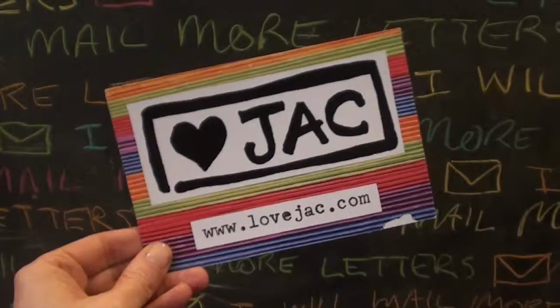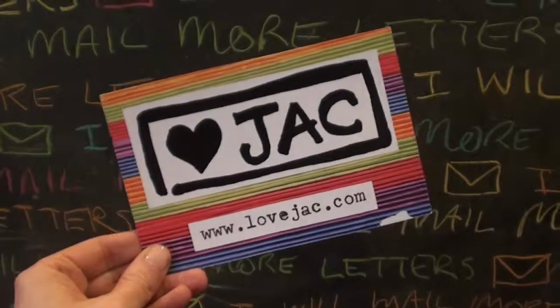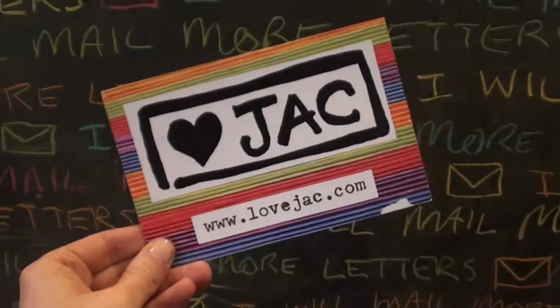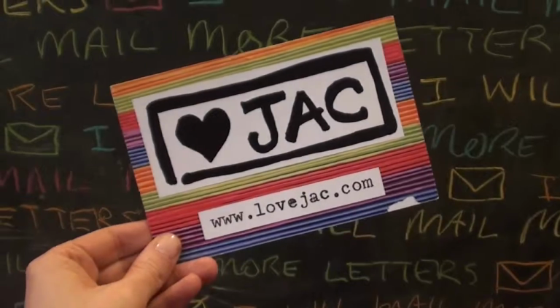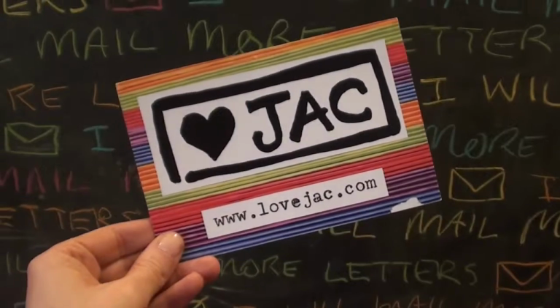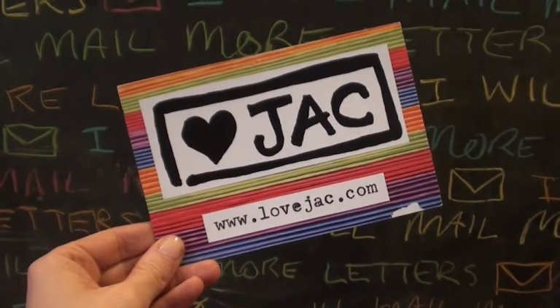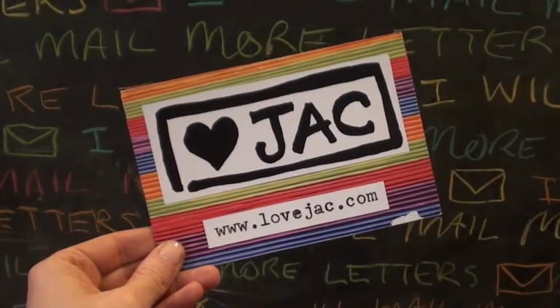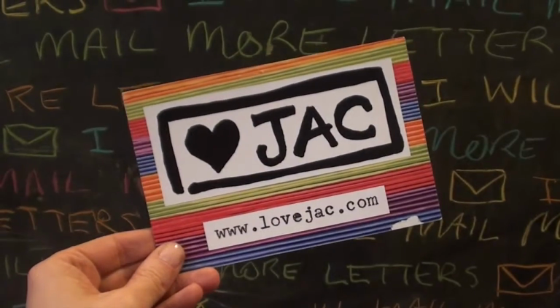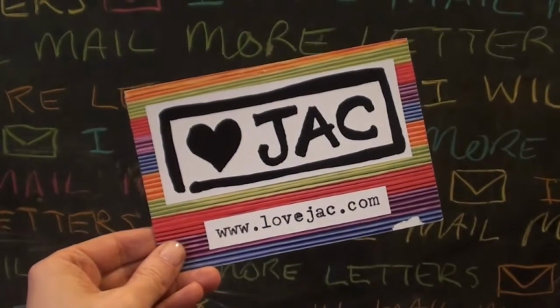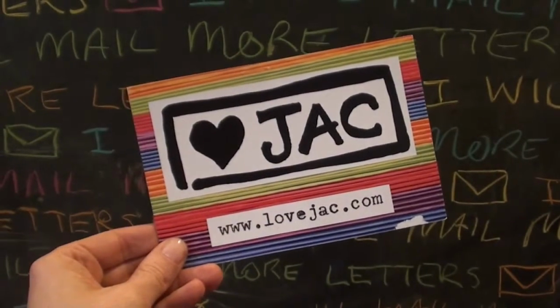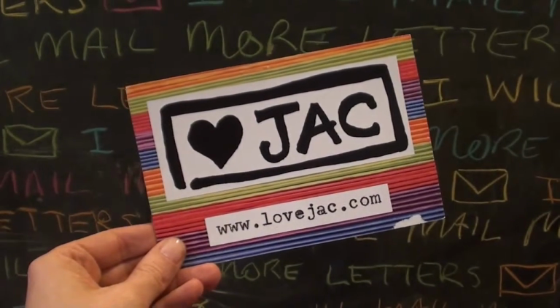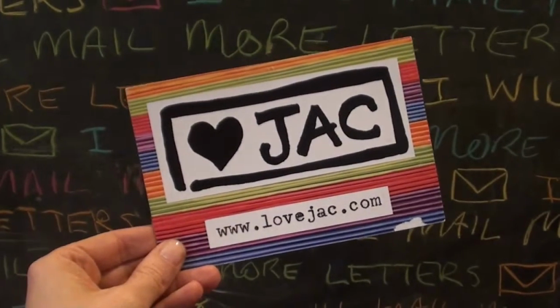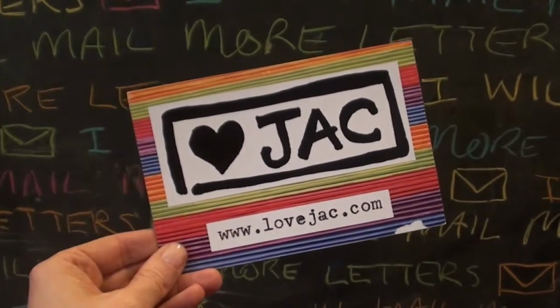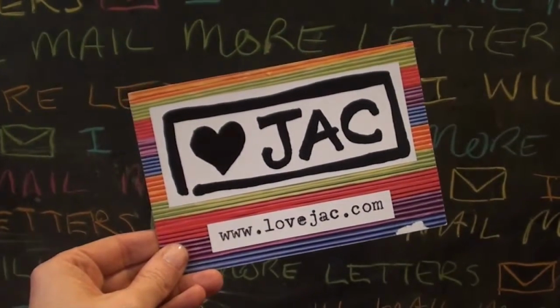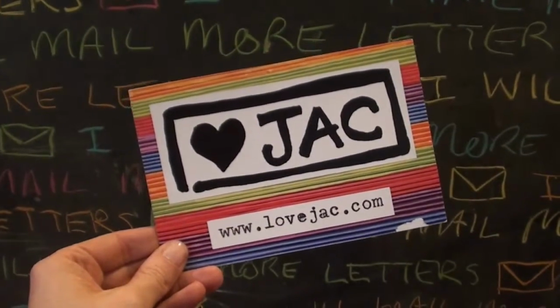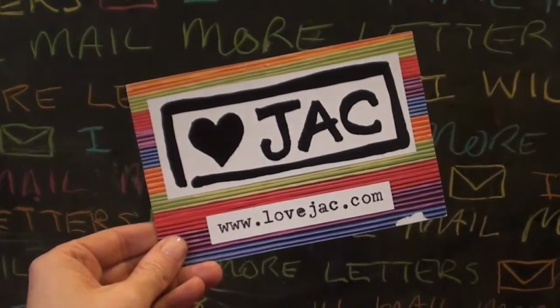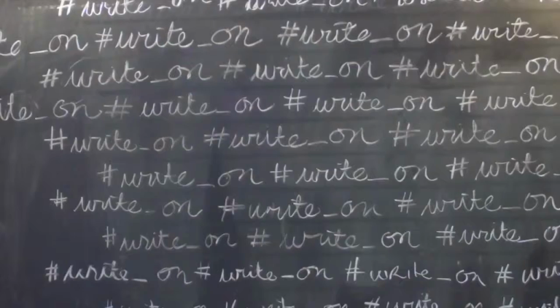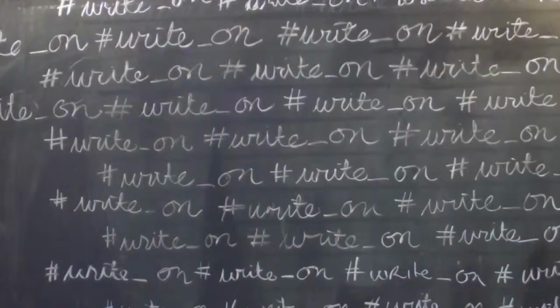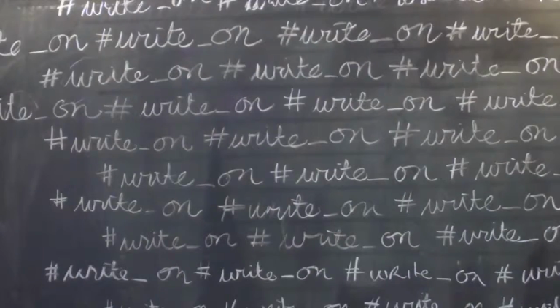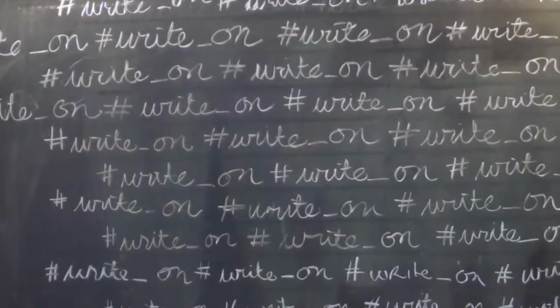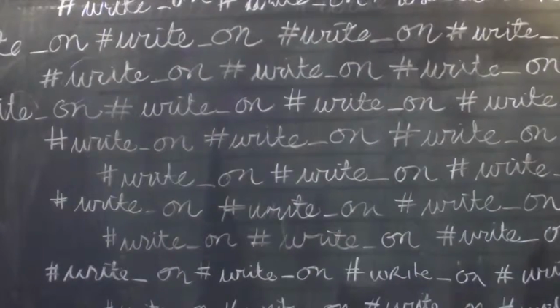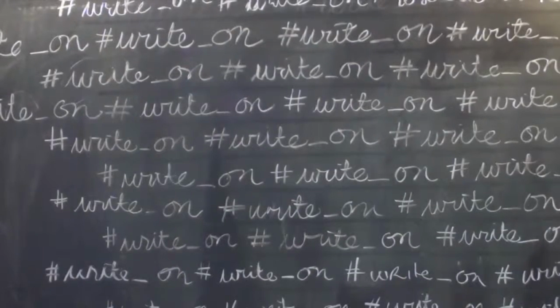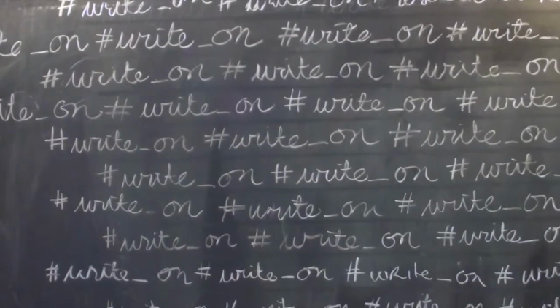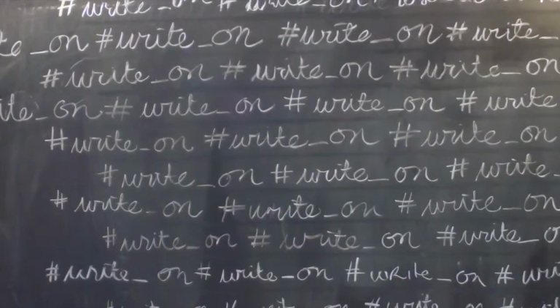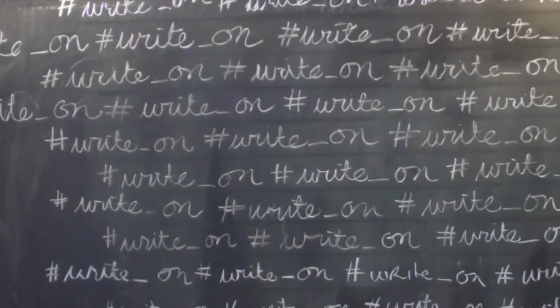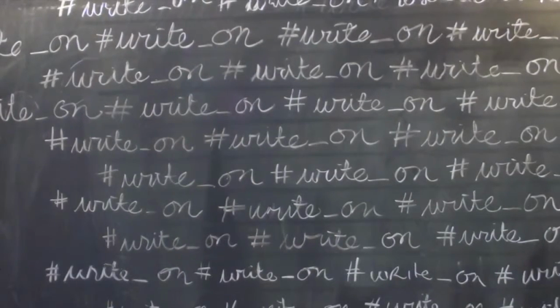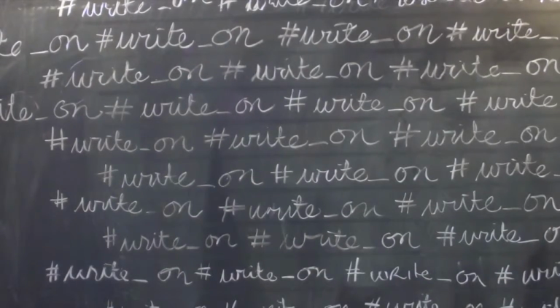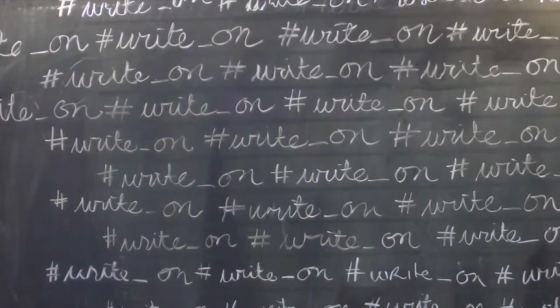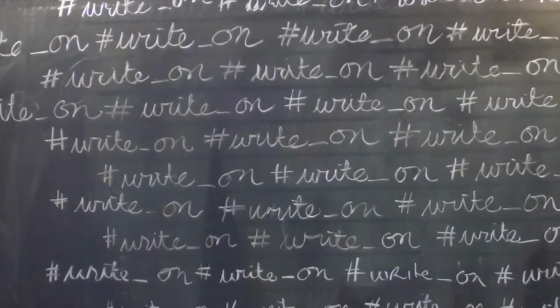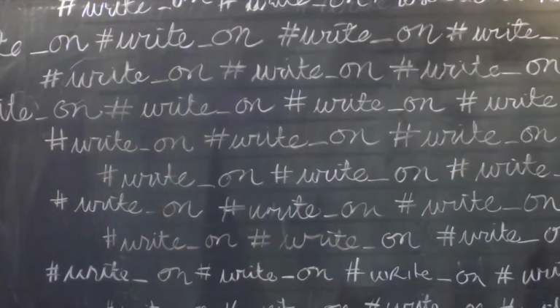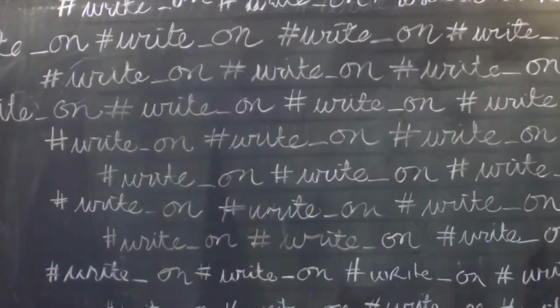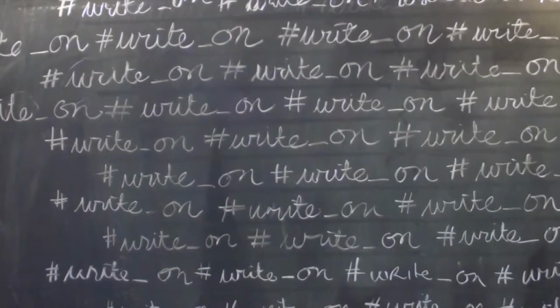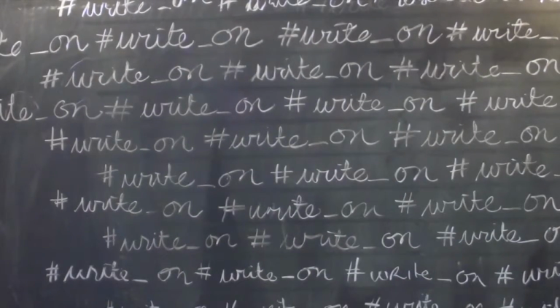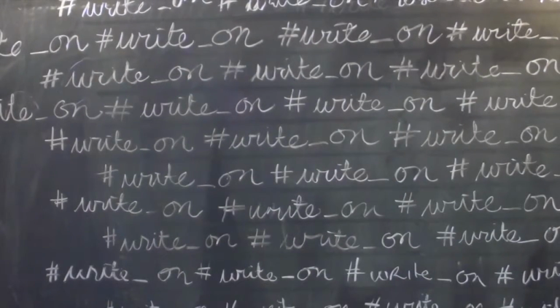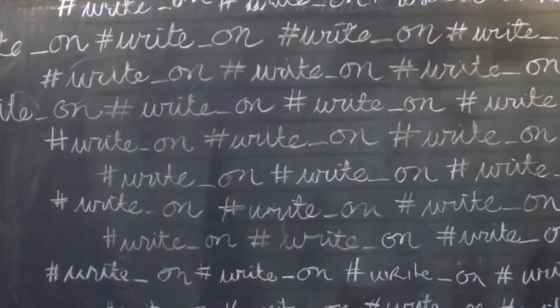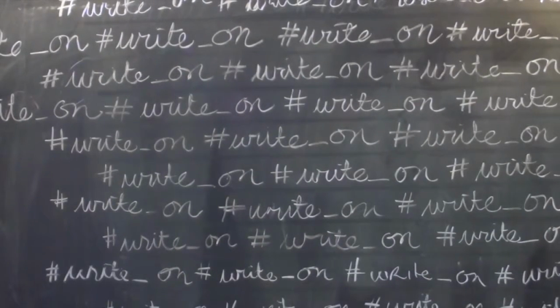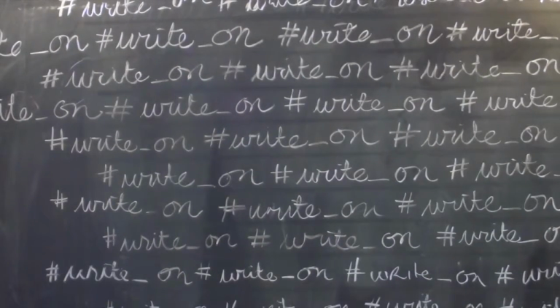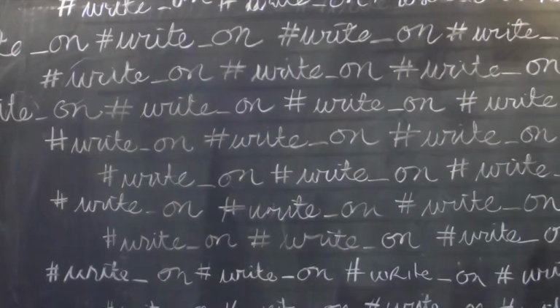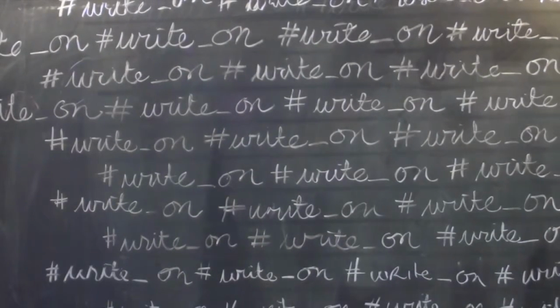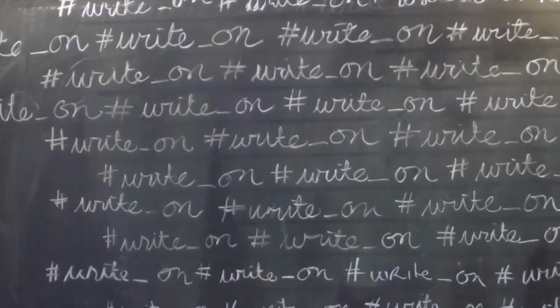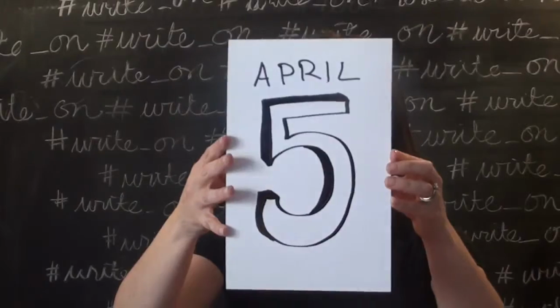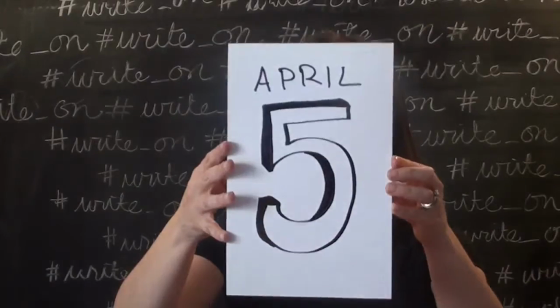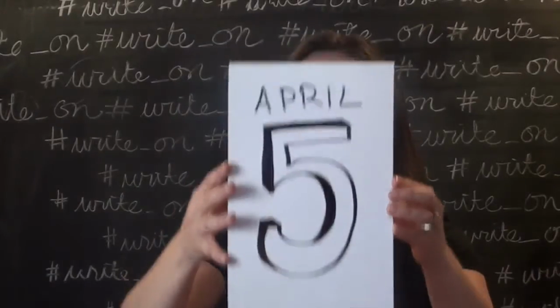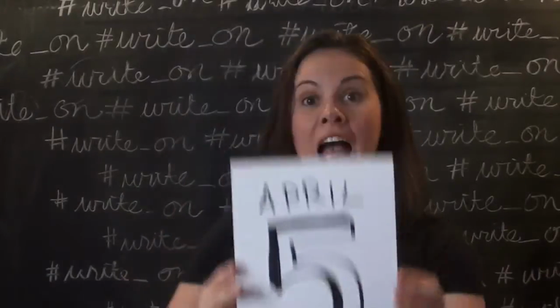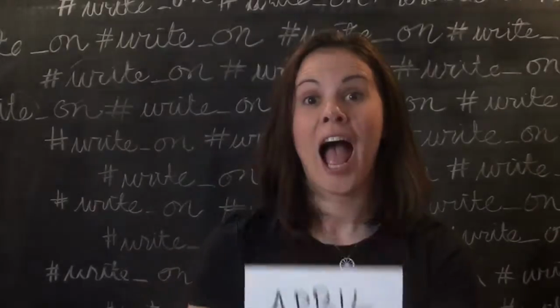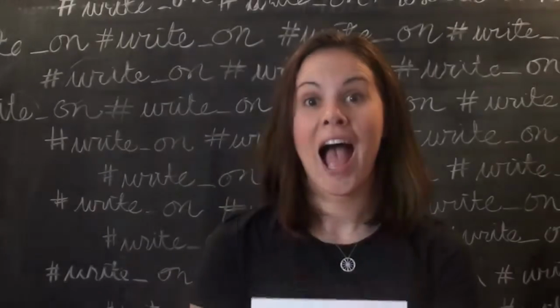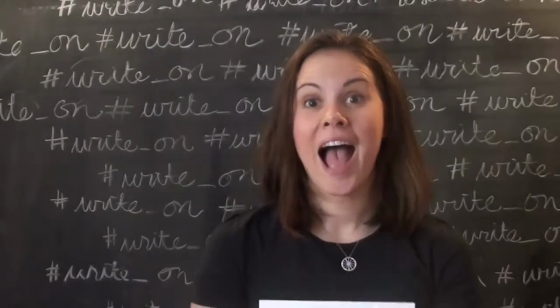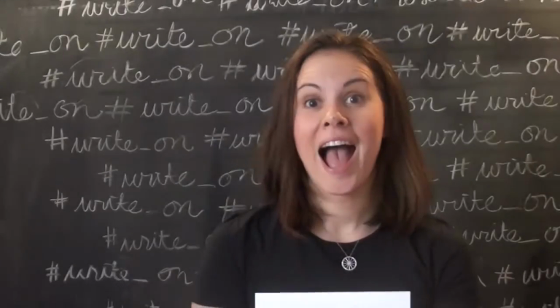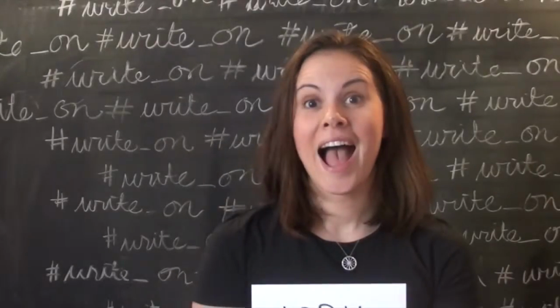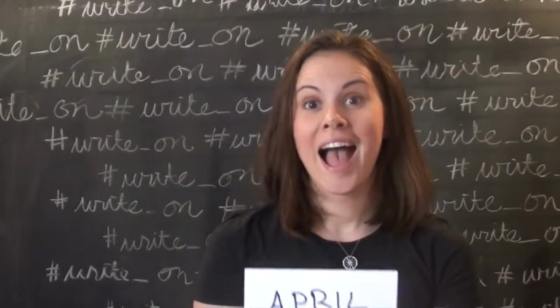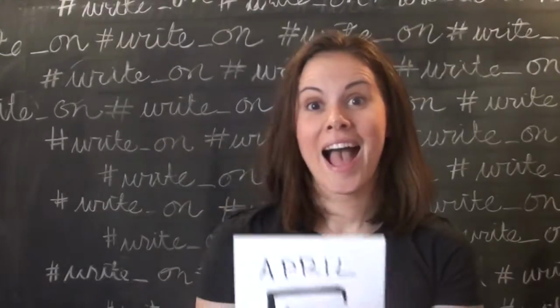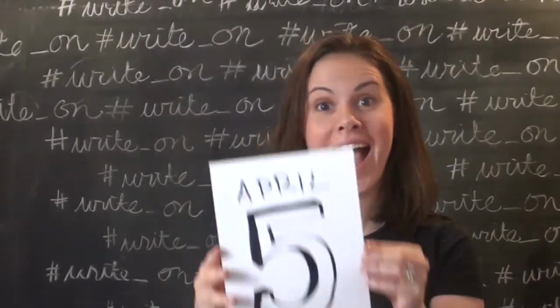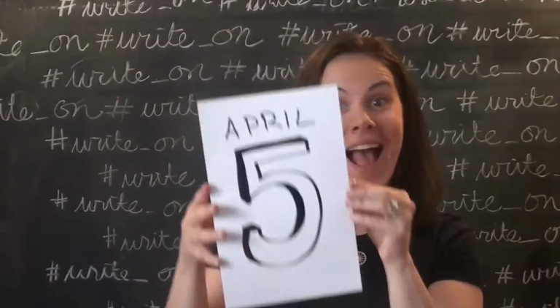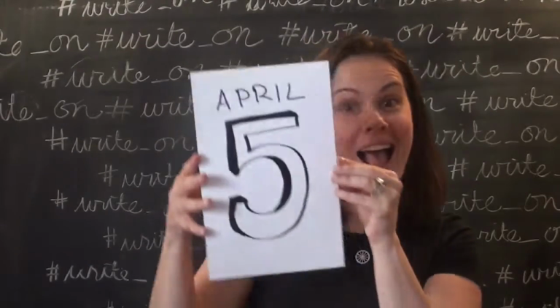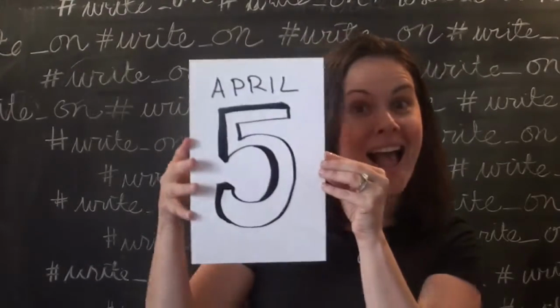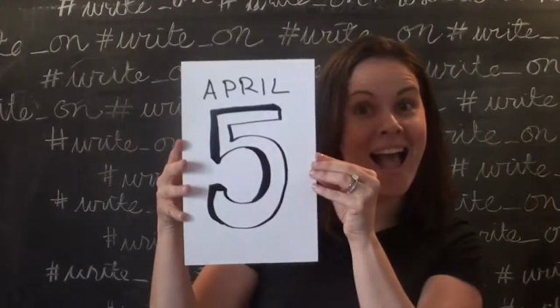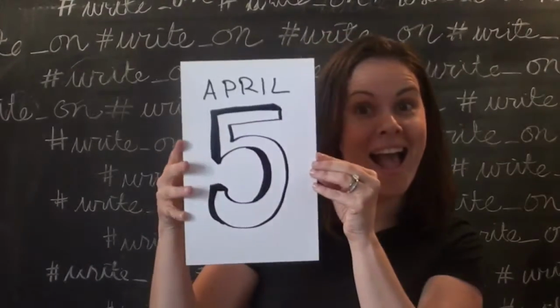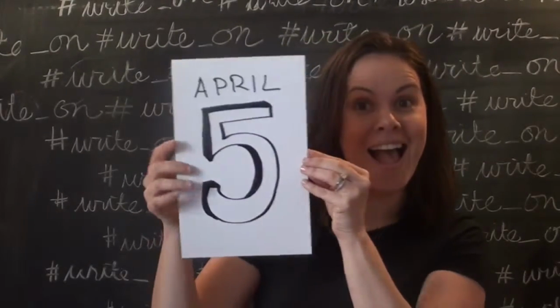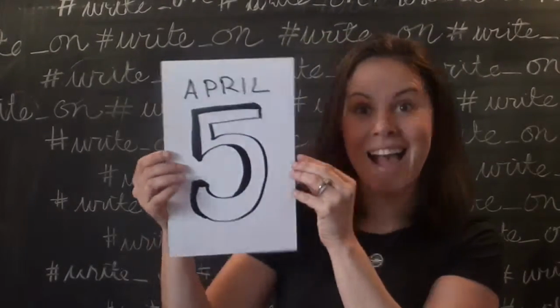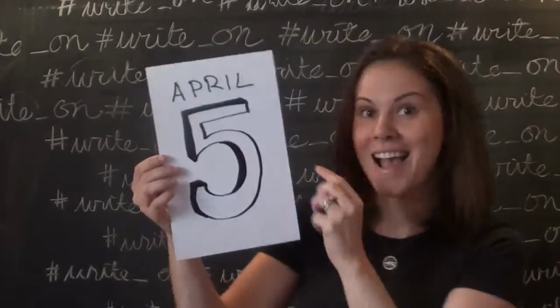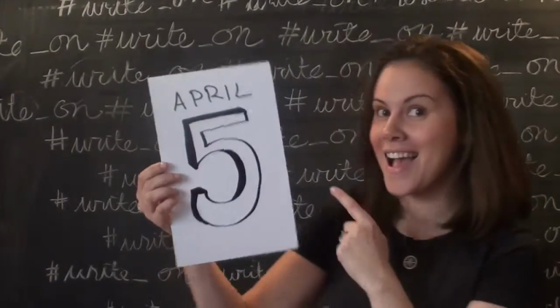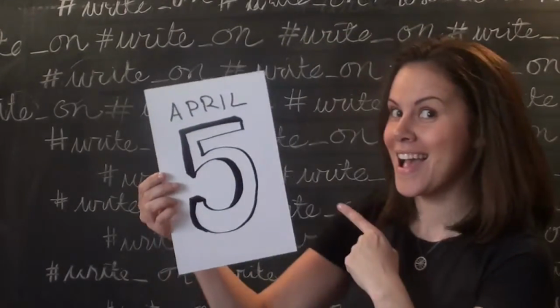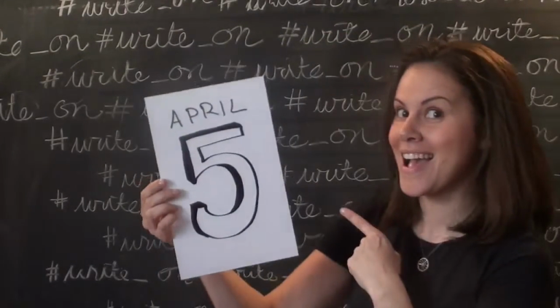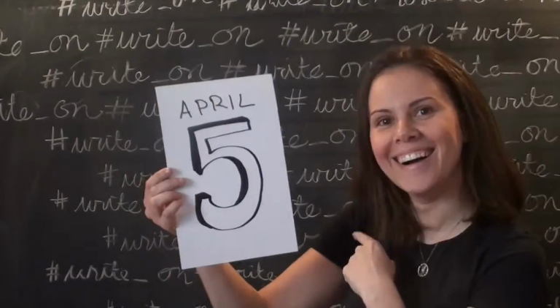You're watching a Love Jack video. The Write On Campaign 2016, April 5th. A friendship card for Joseph.